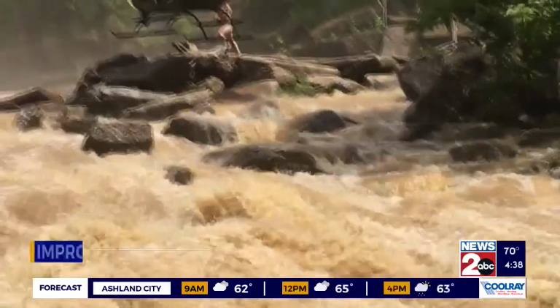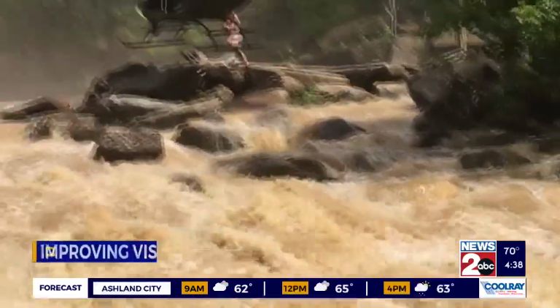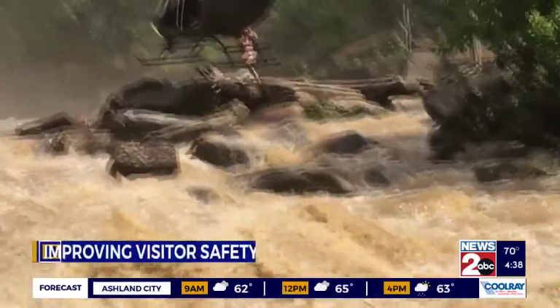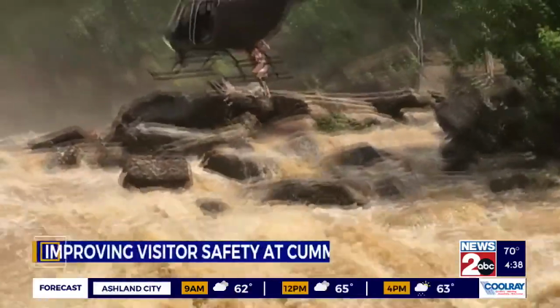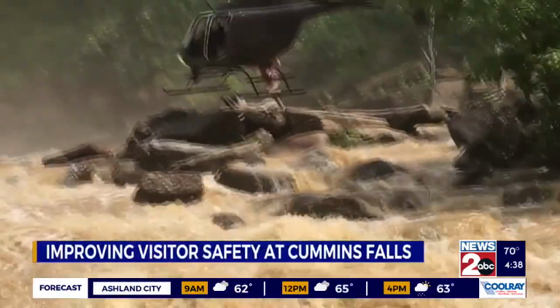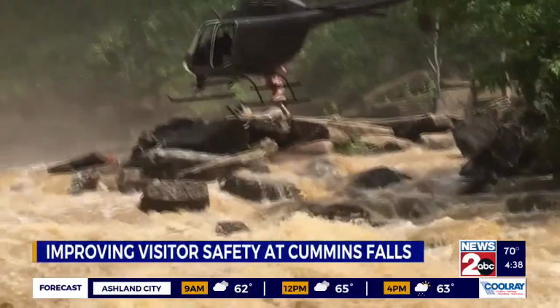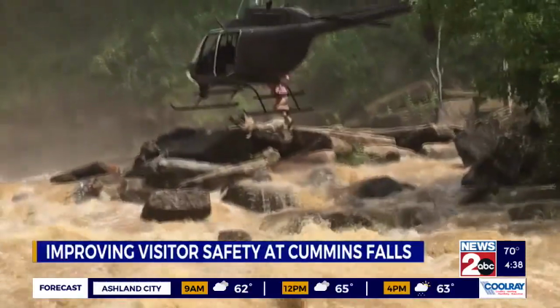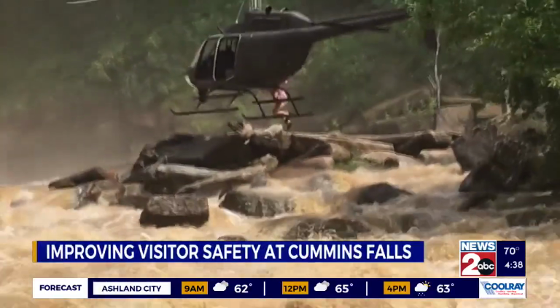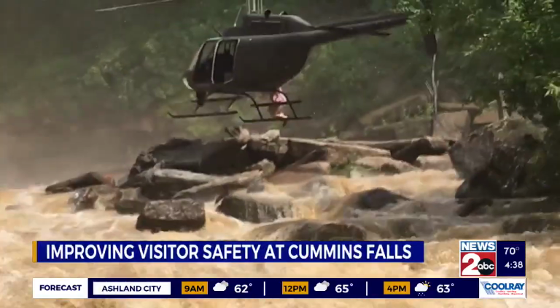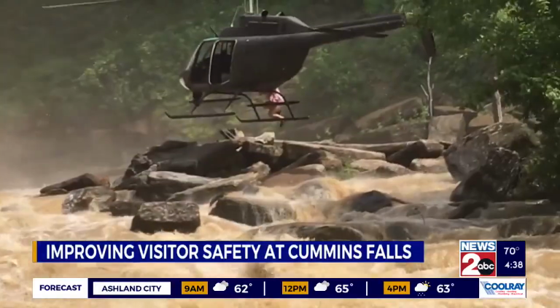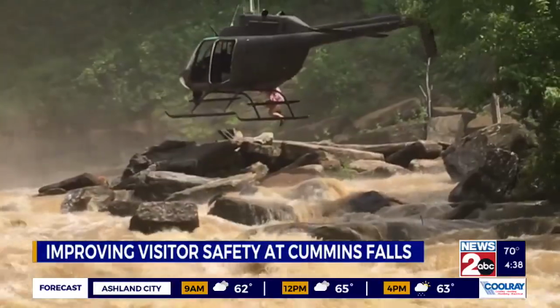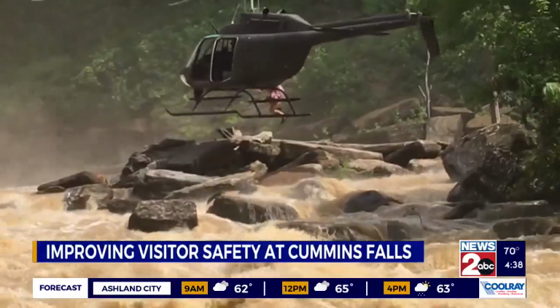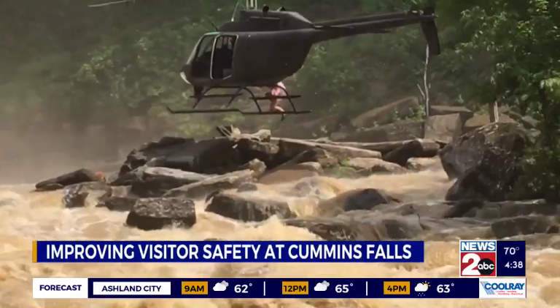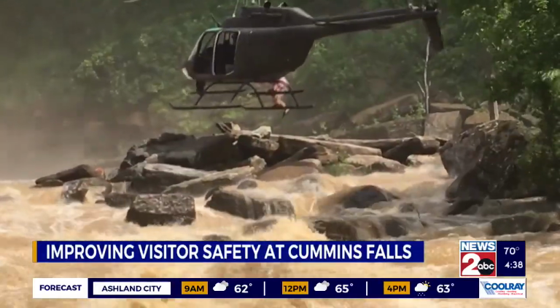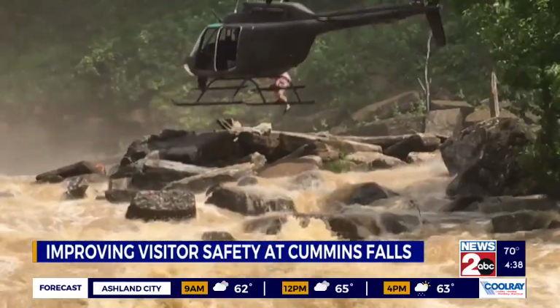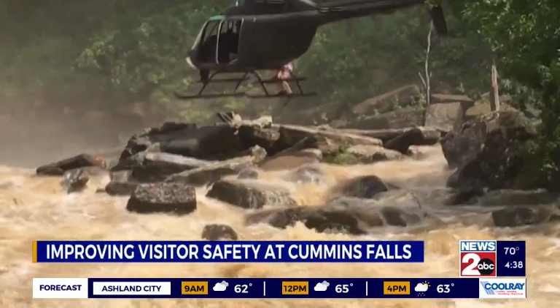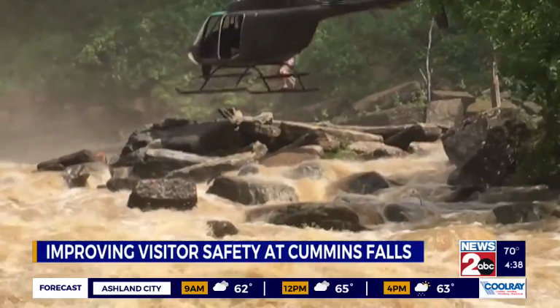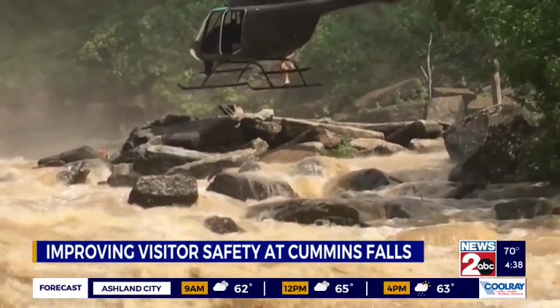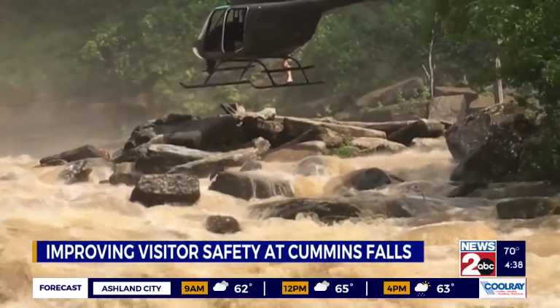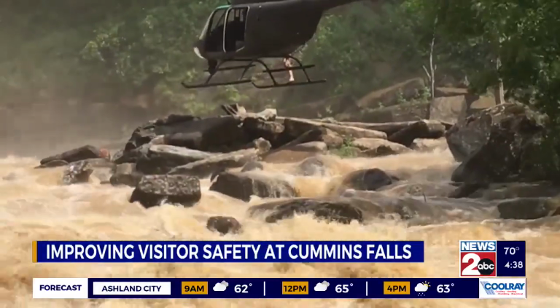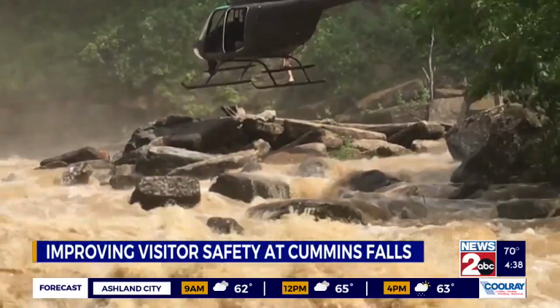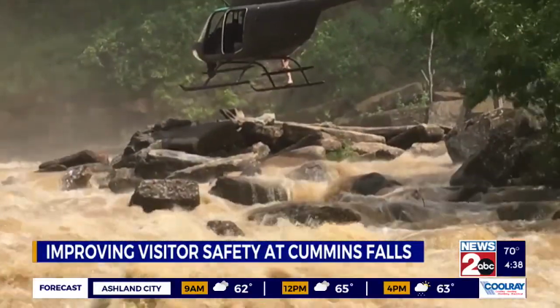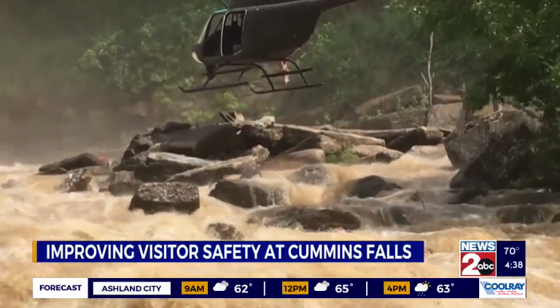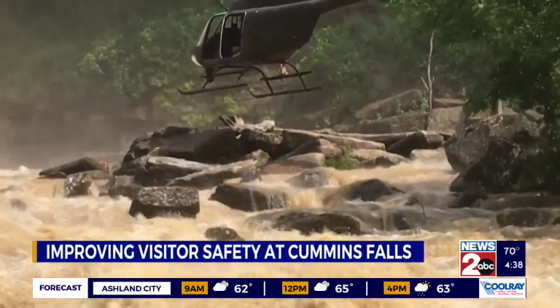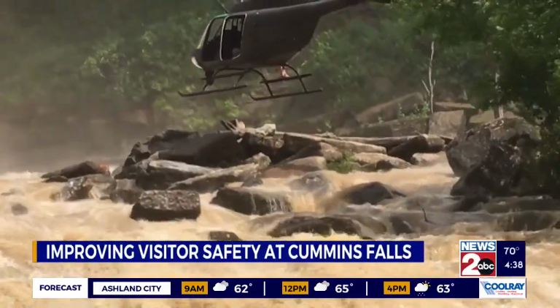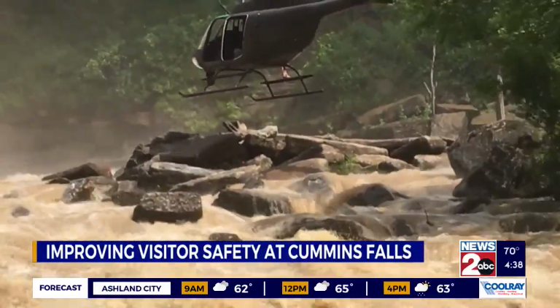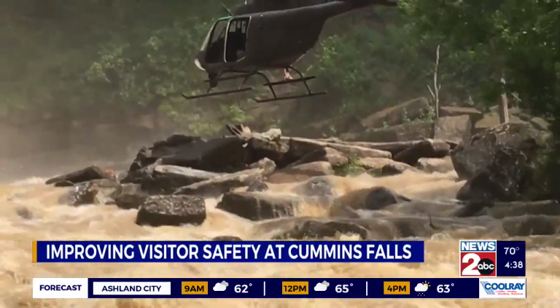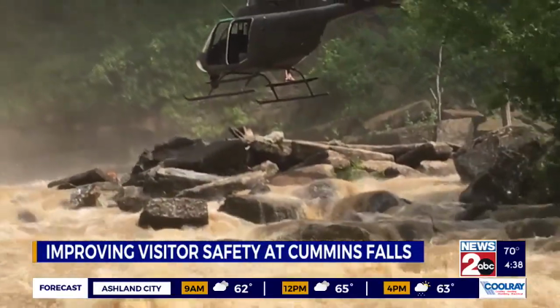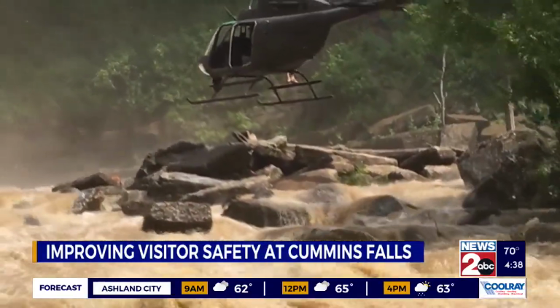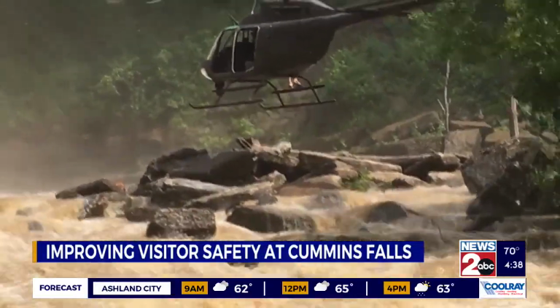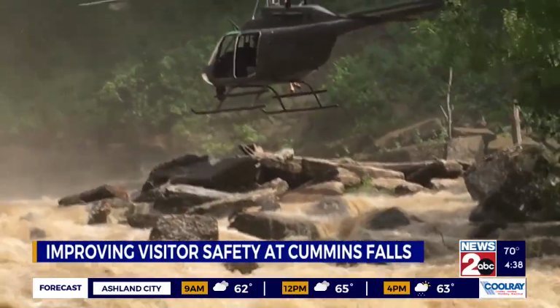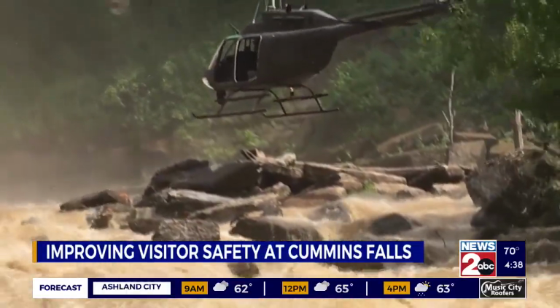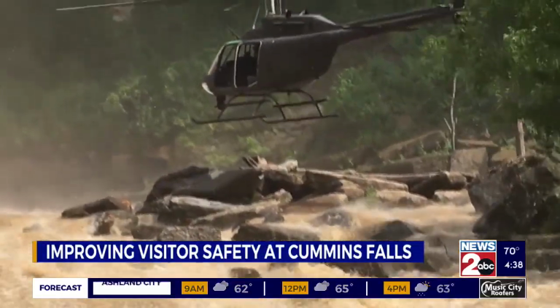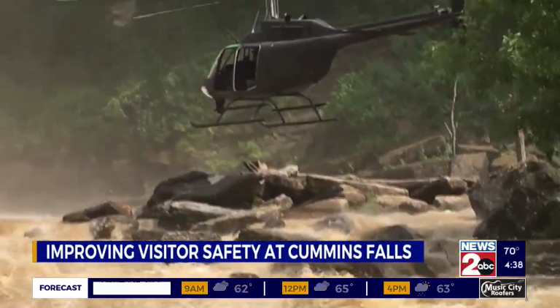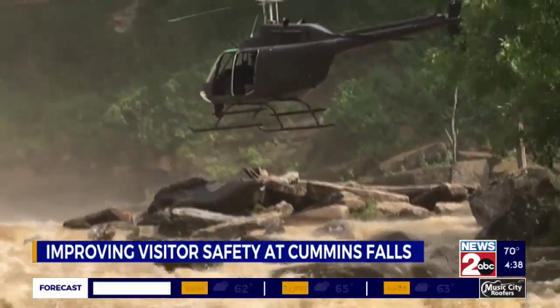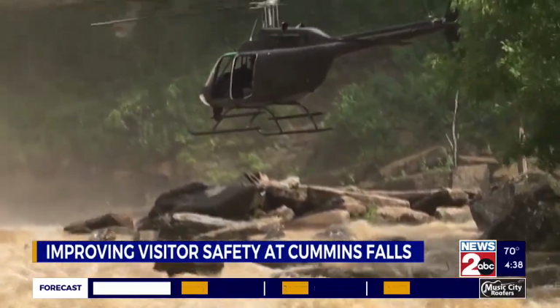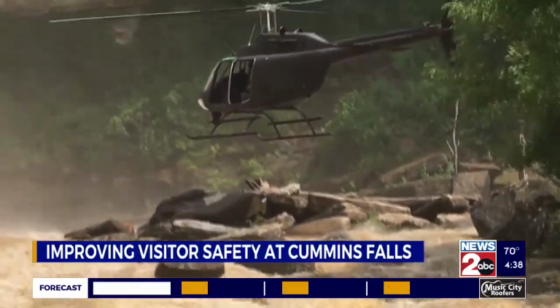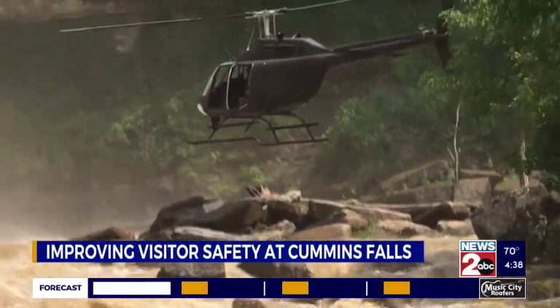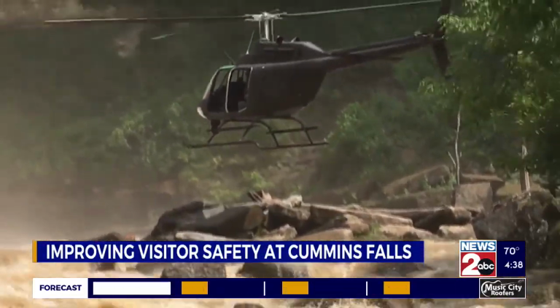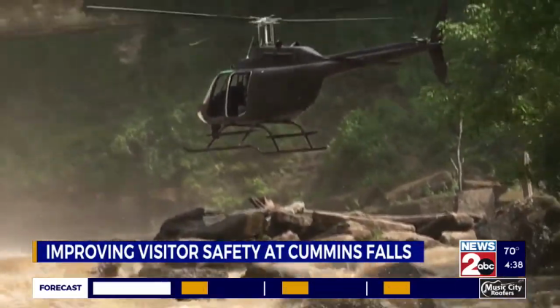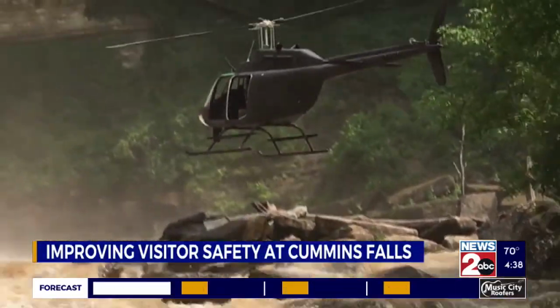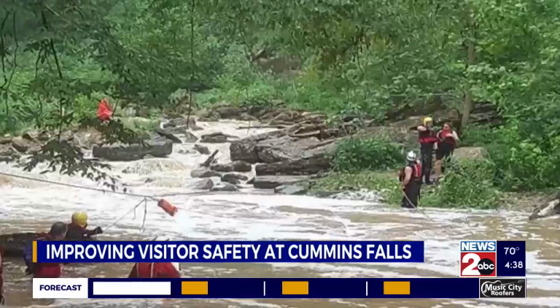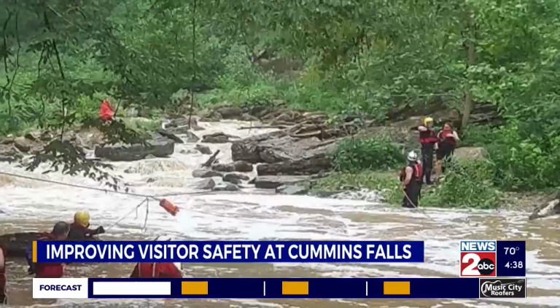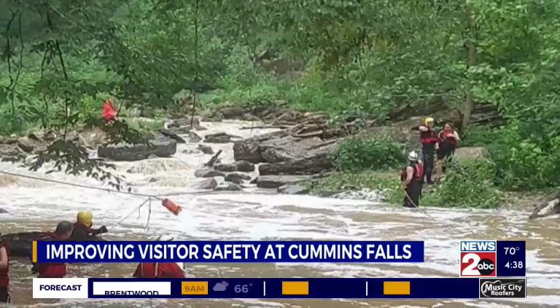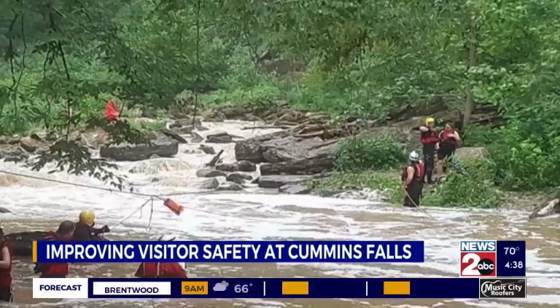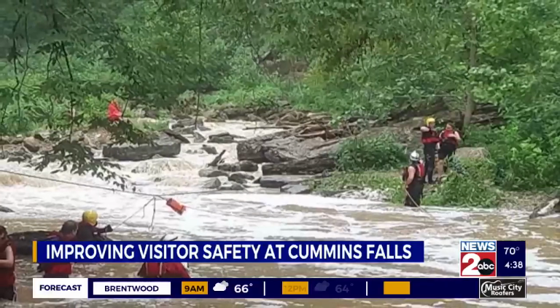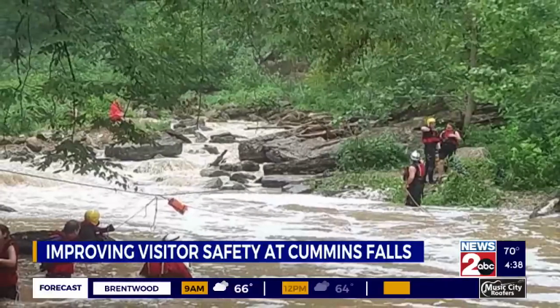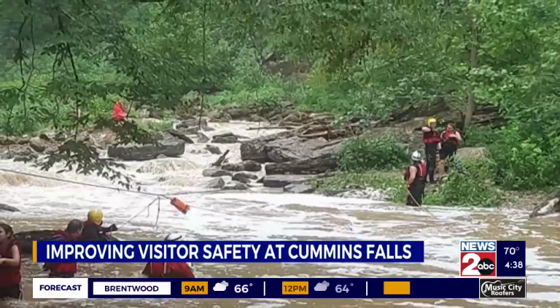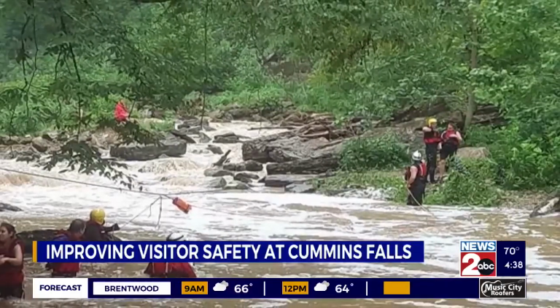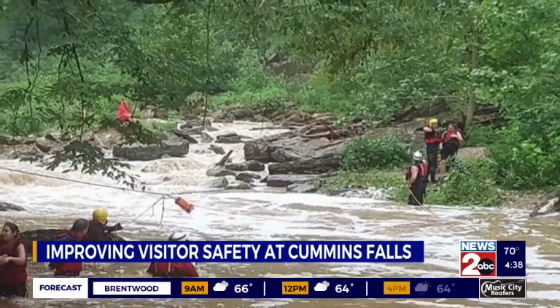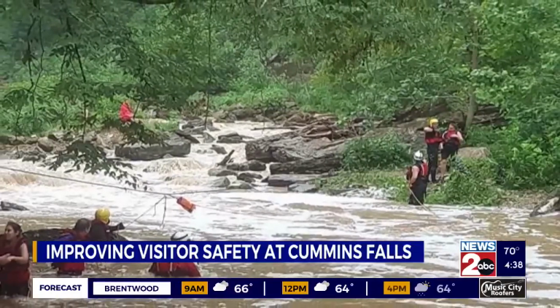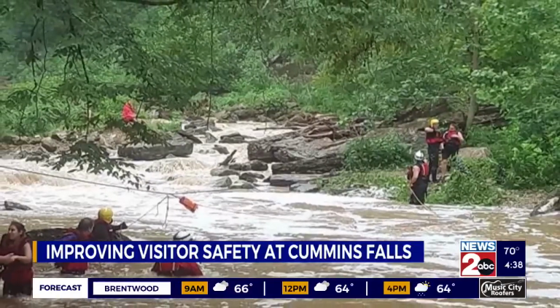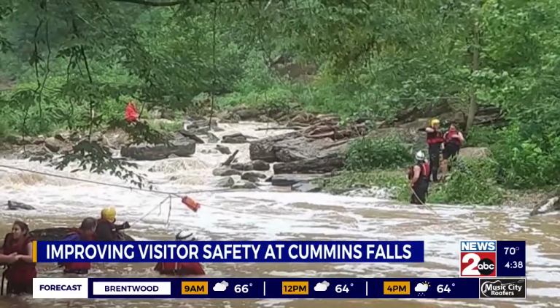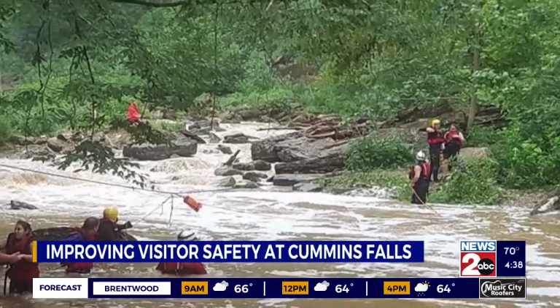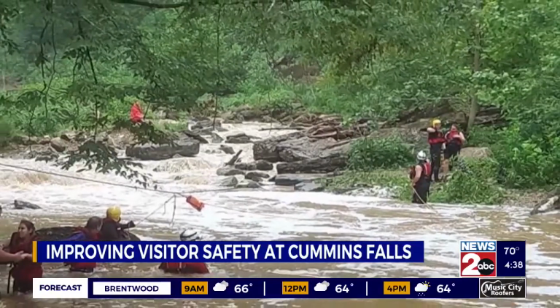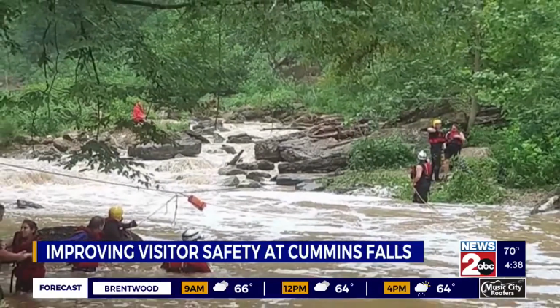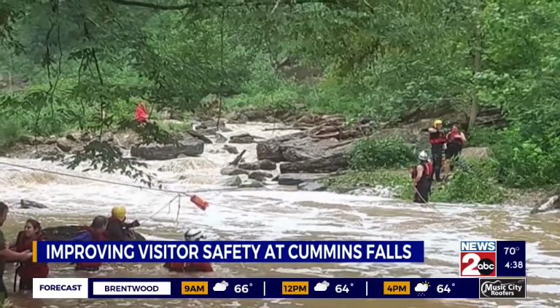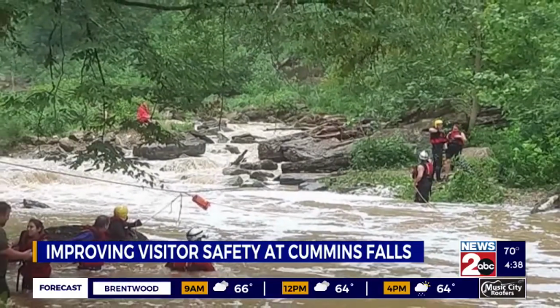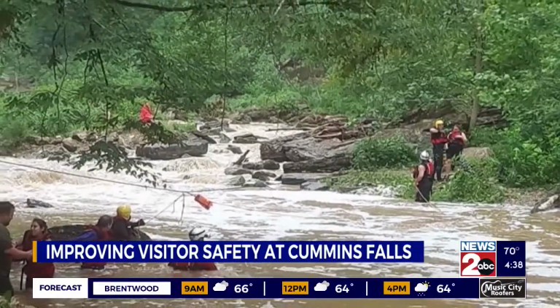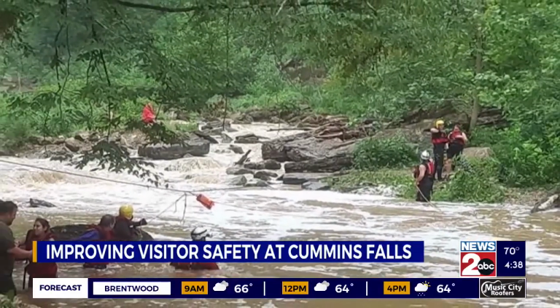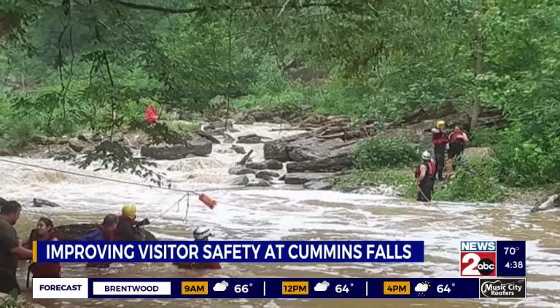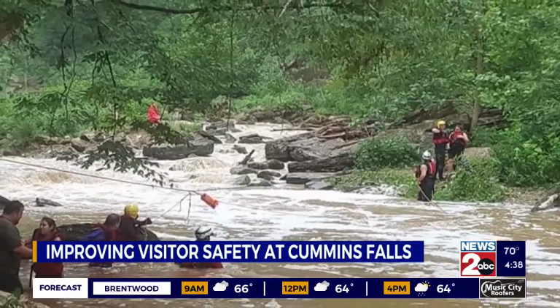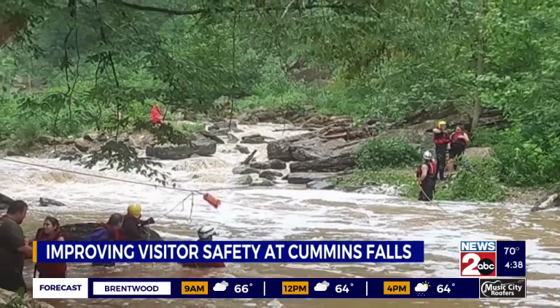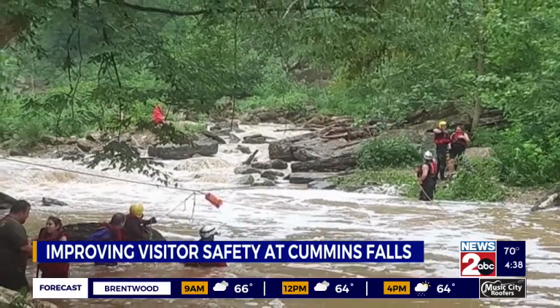Alex Brandt, a senior geology major, is tackling the project through Tennessee Tech's Creative Inquiry Summer Experience Grant Program.